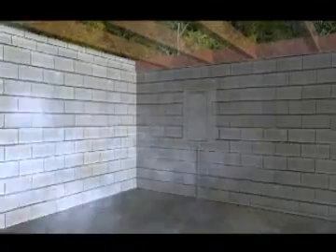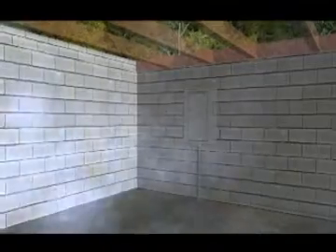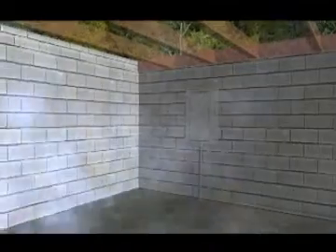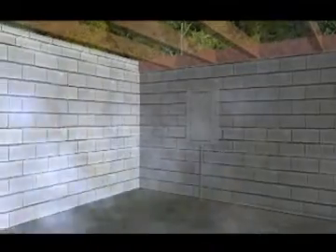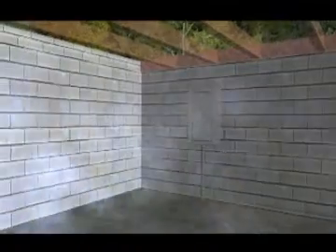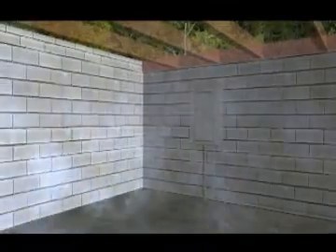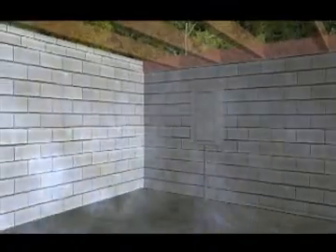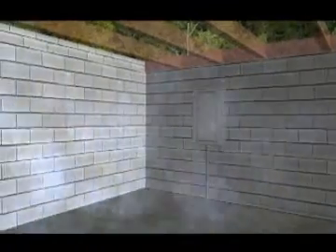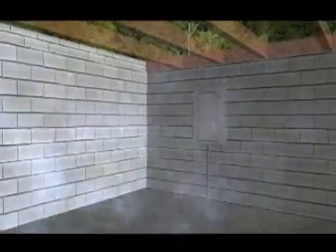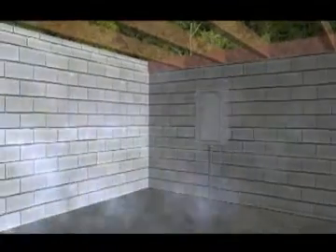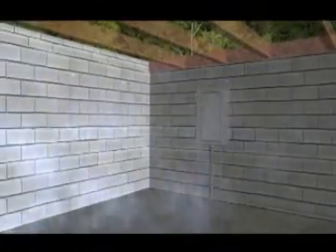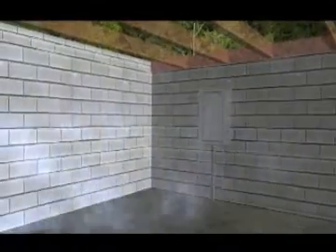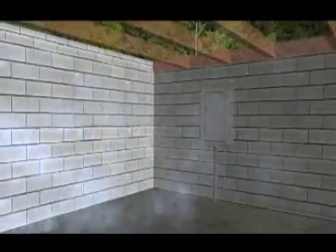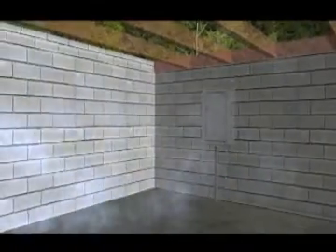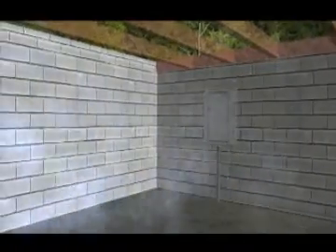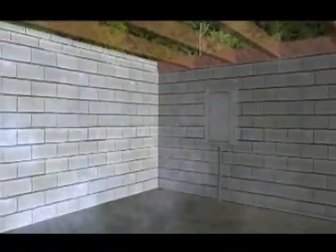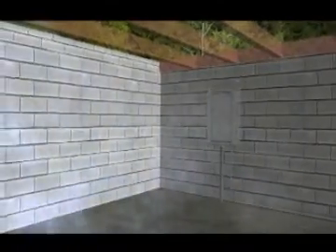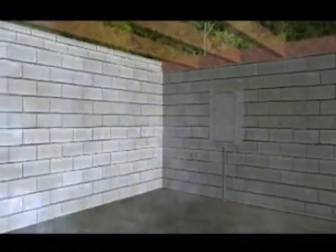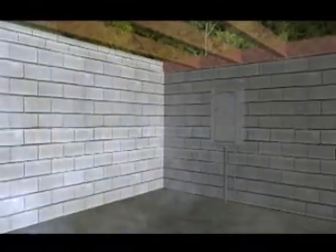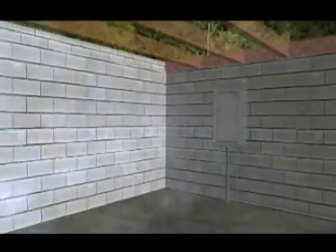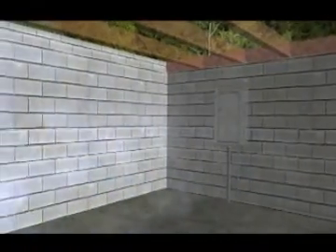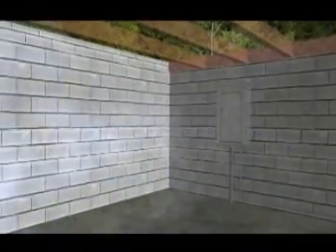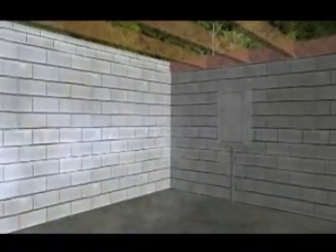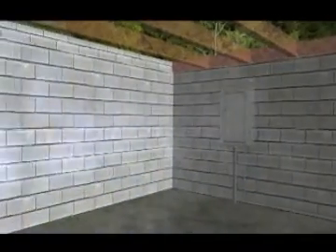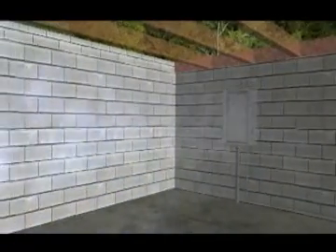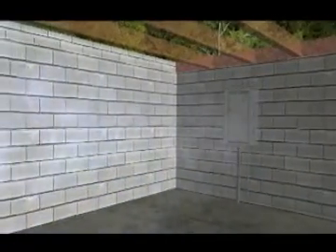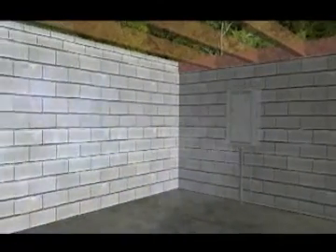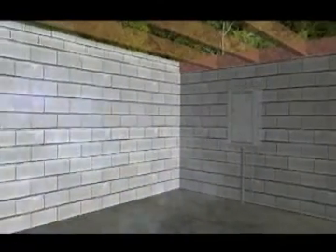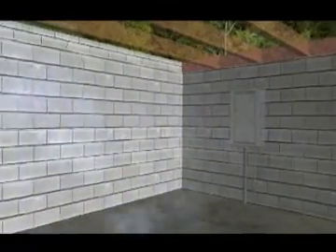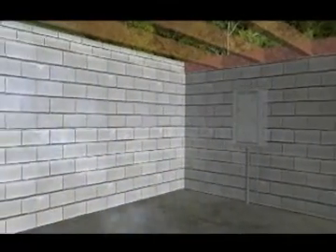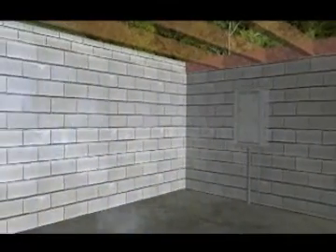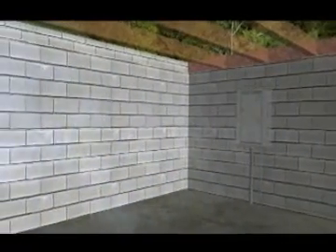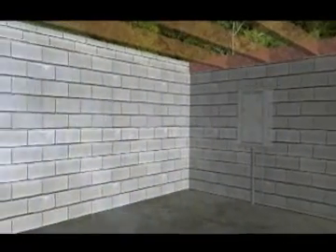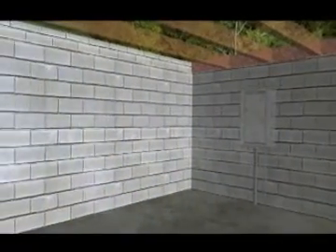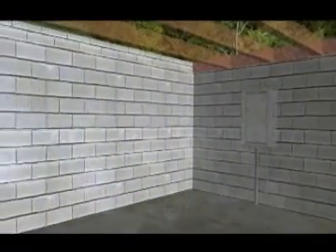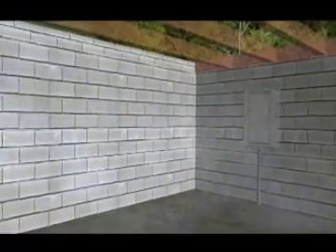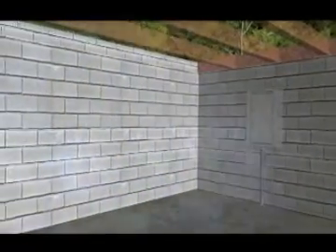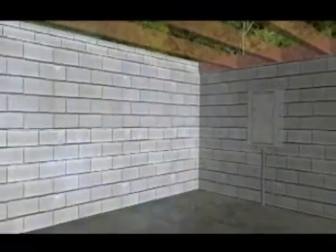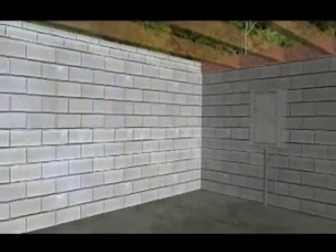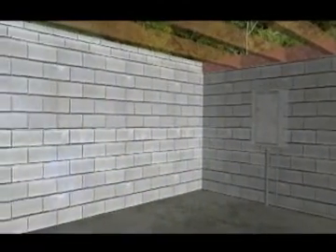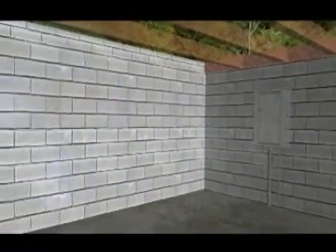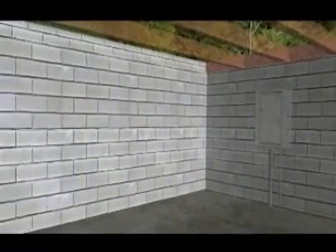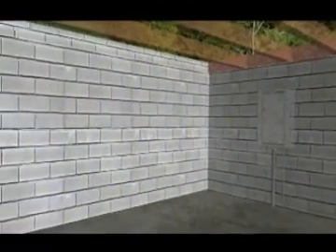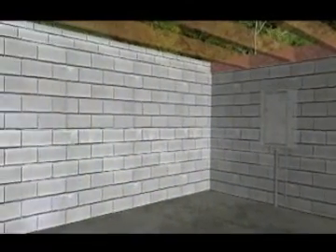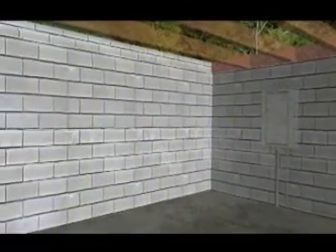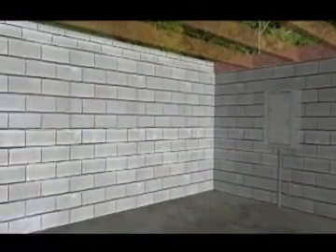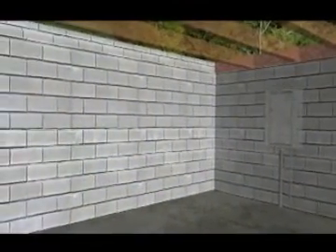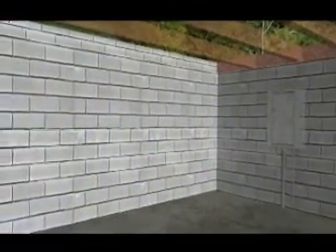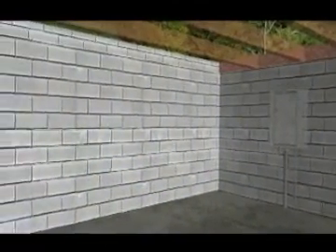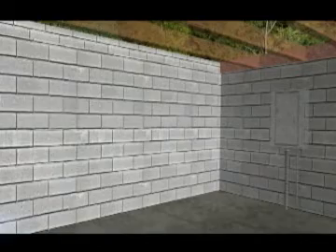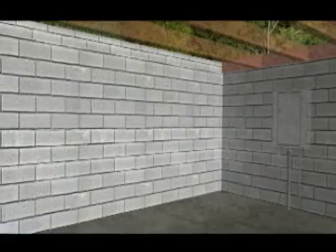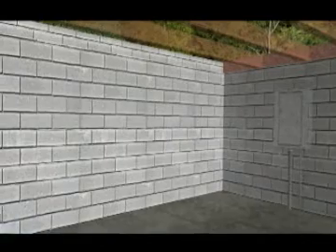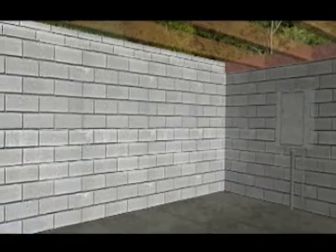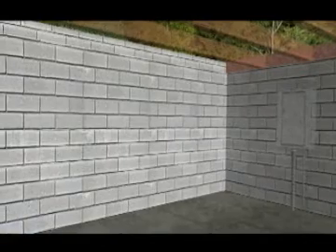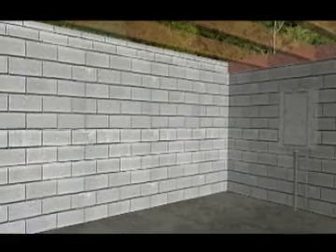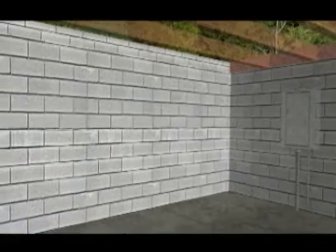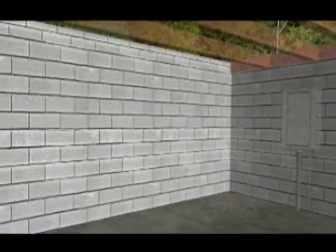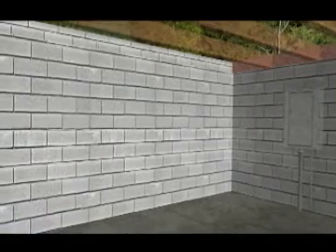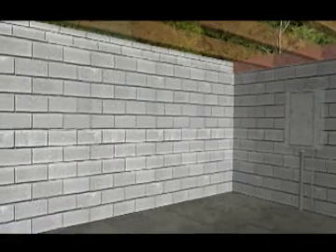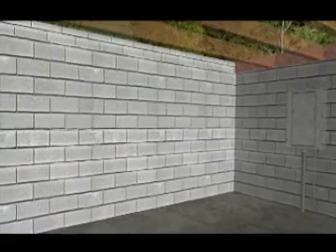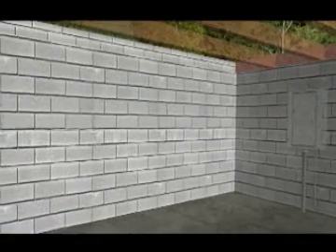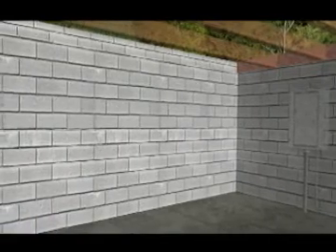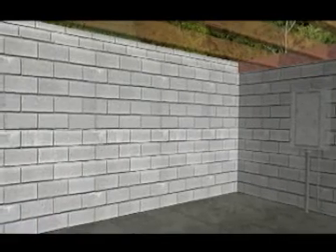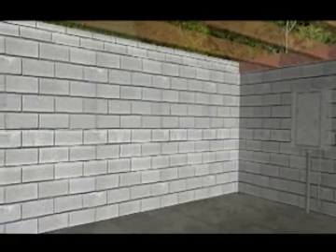Make your basement a fresh, healthy place again with the Exchanger reversible basement fan.